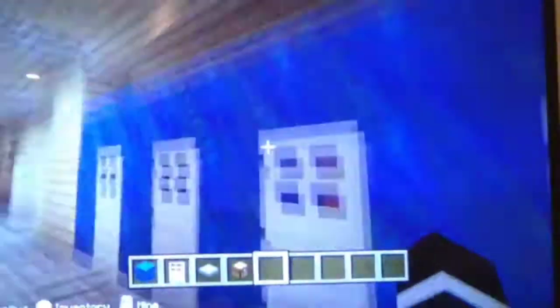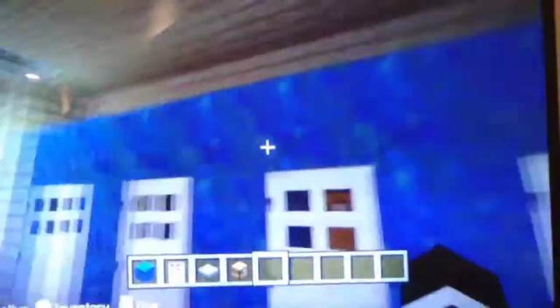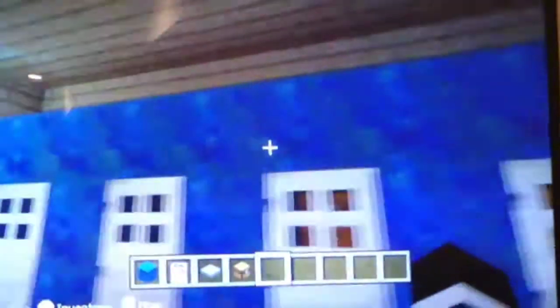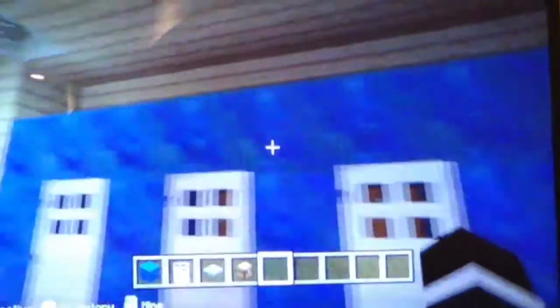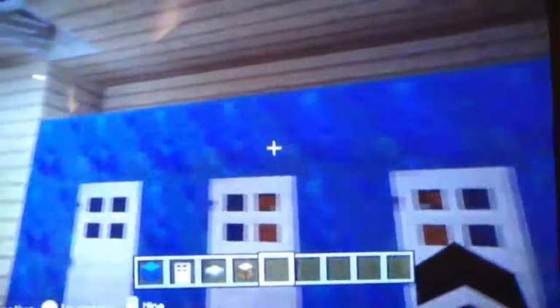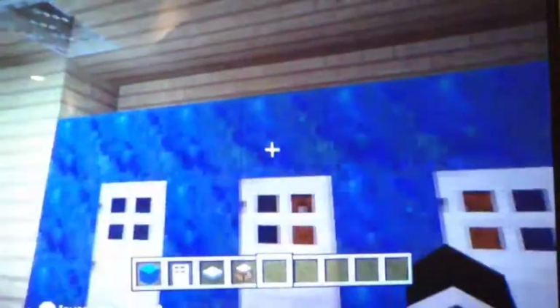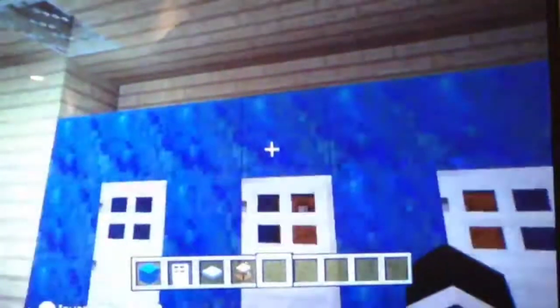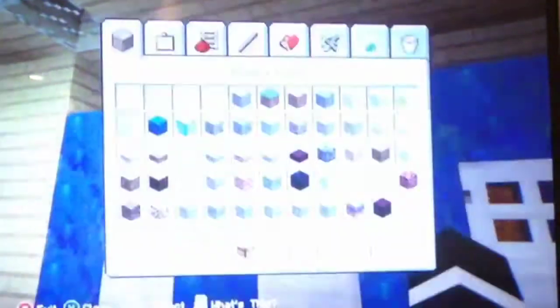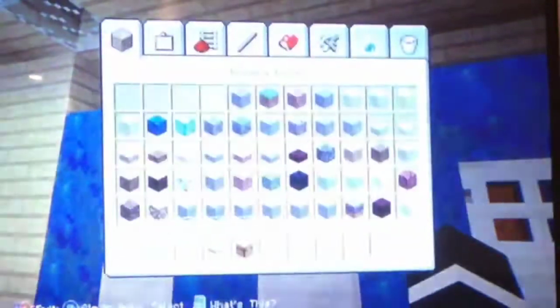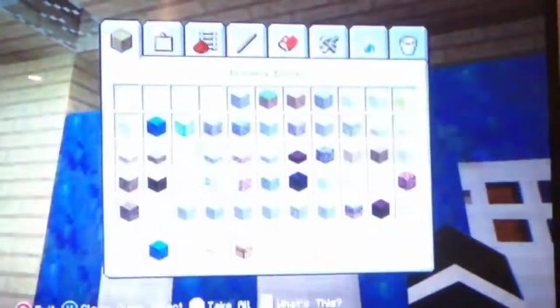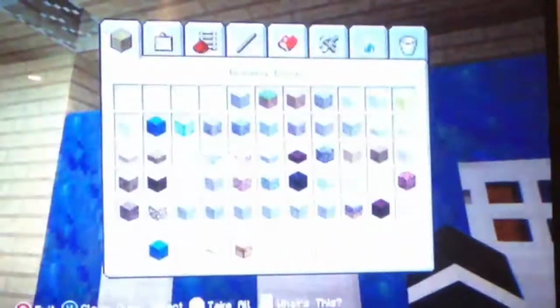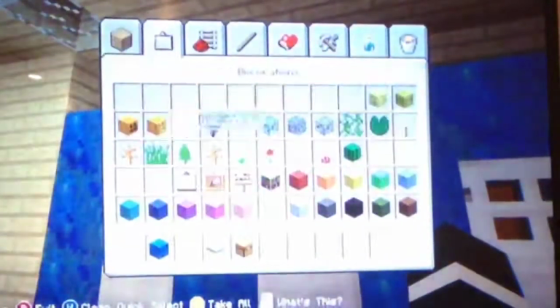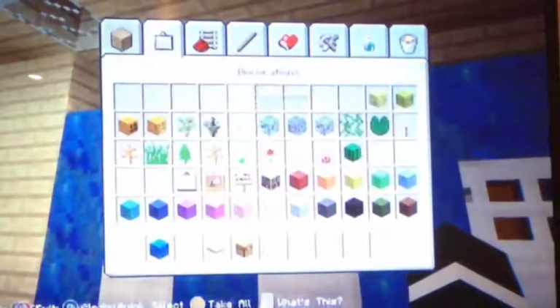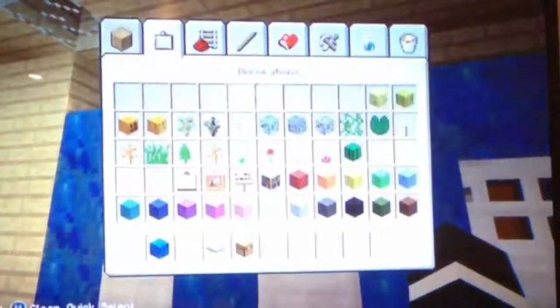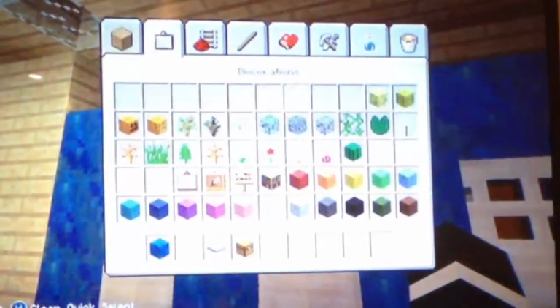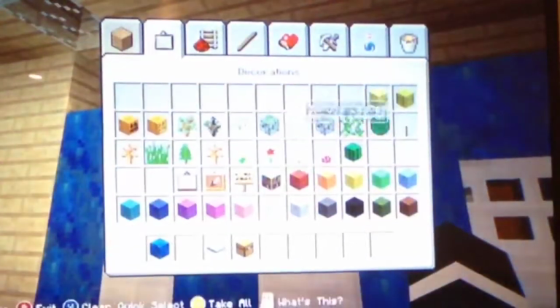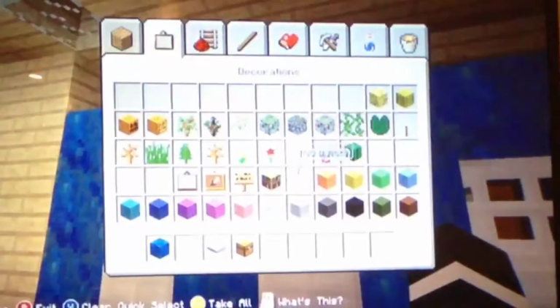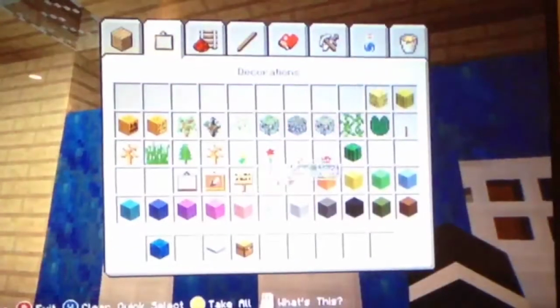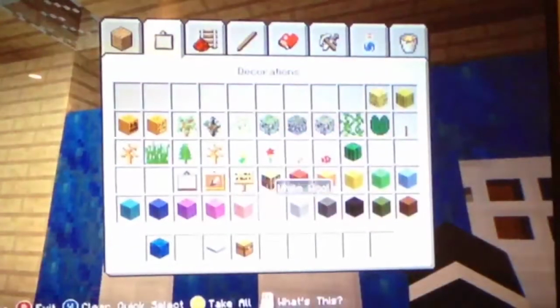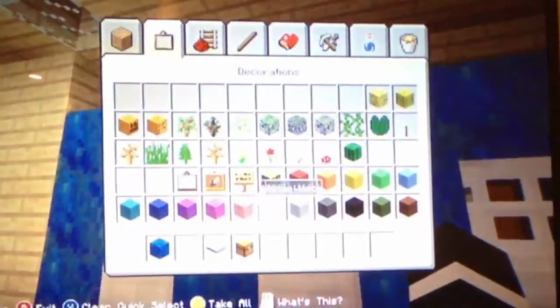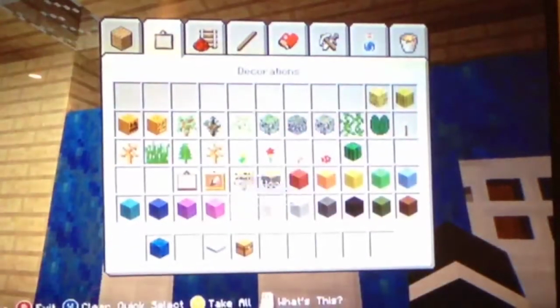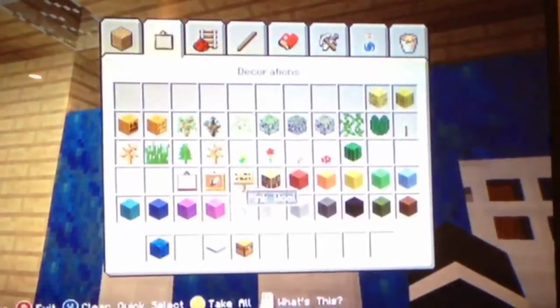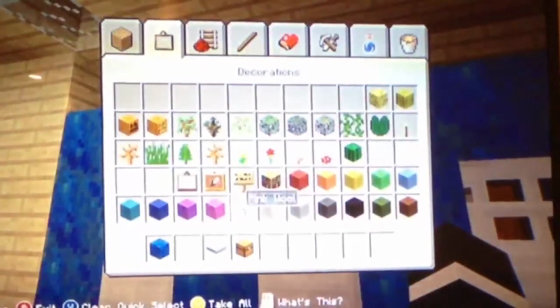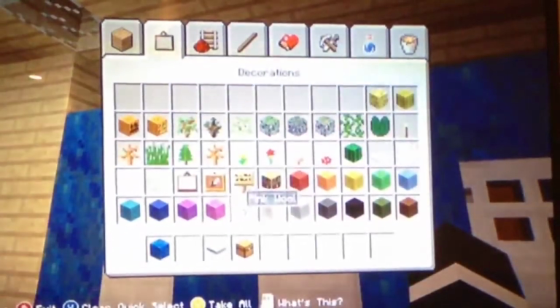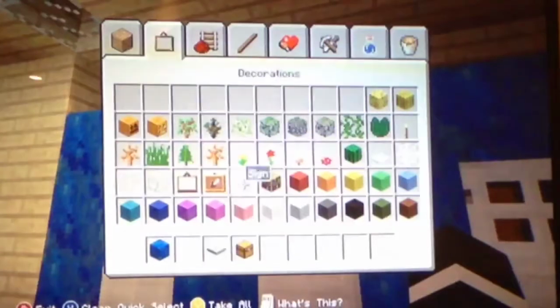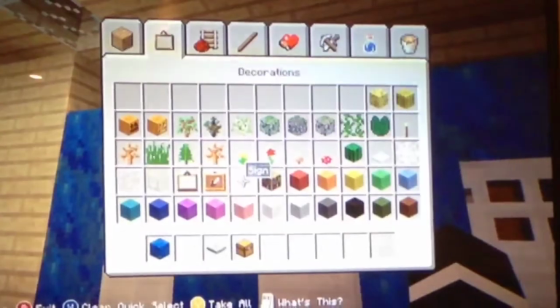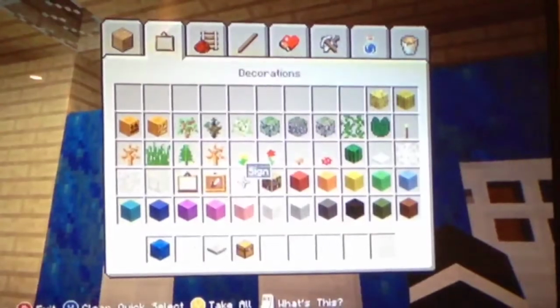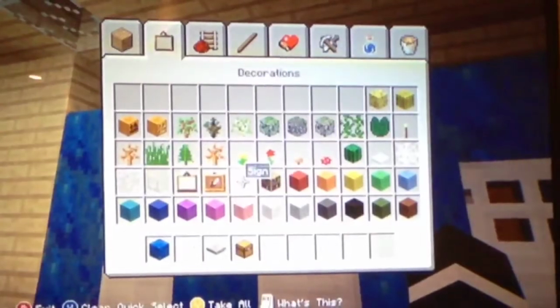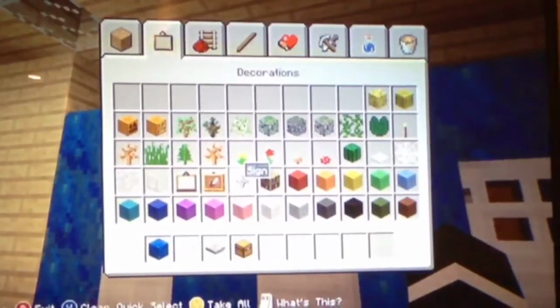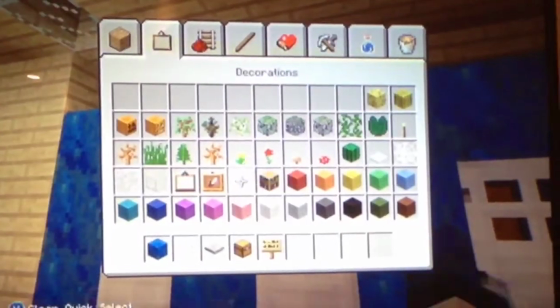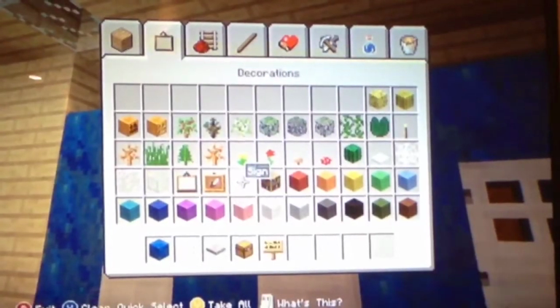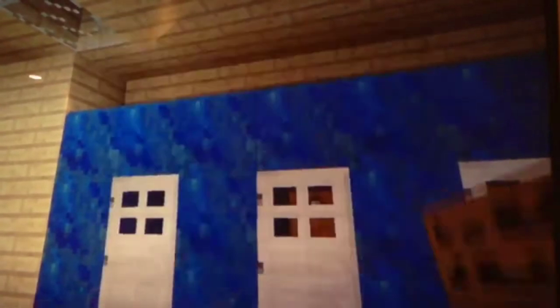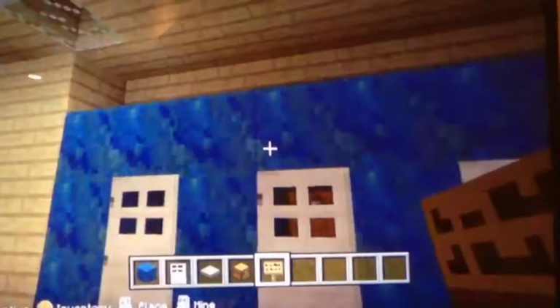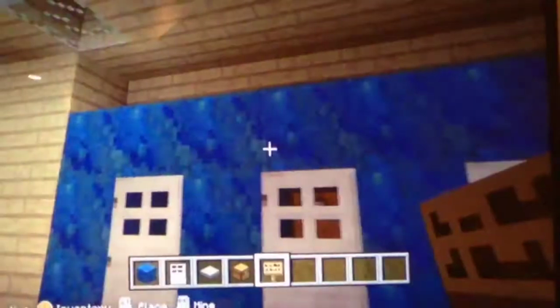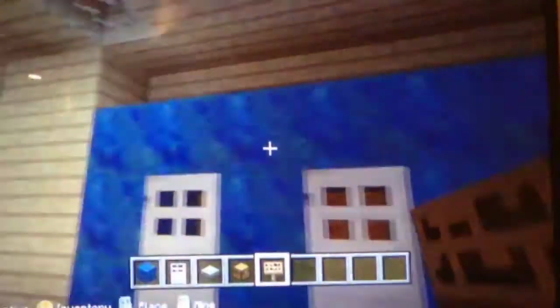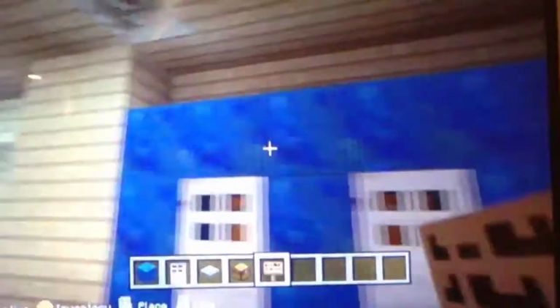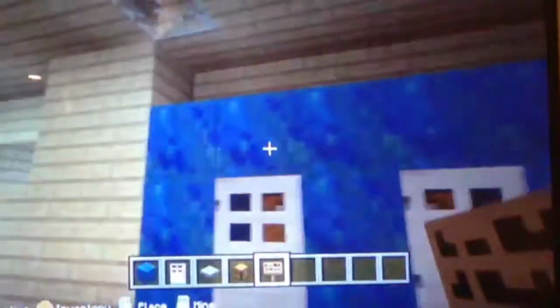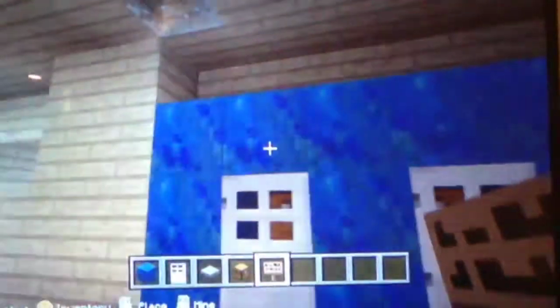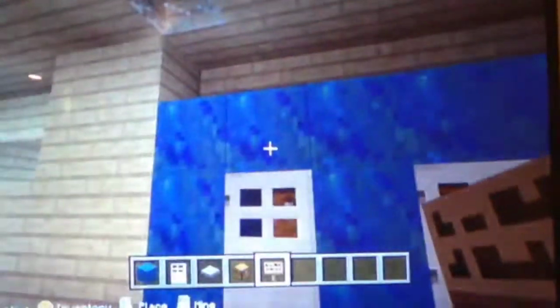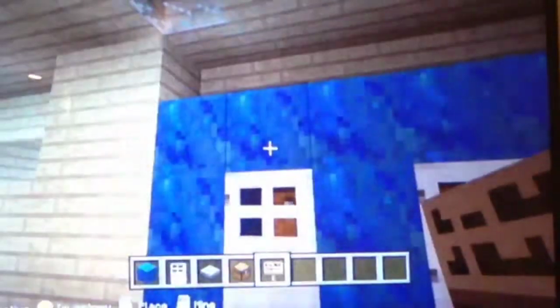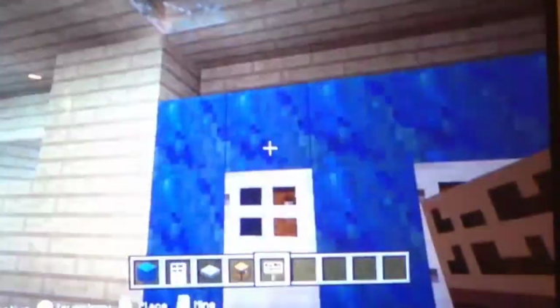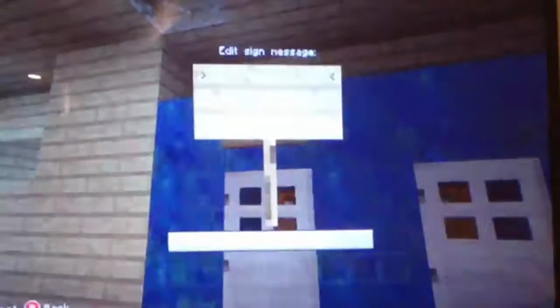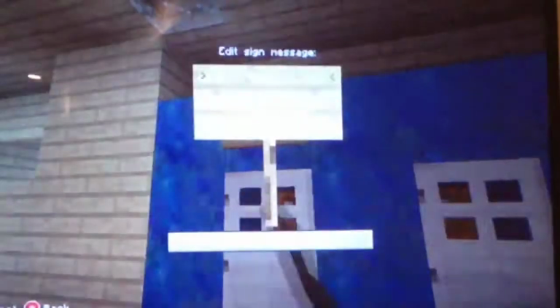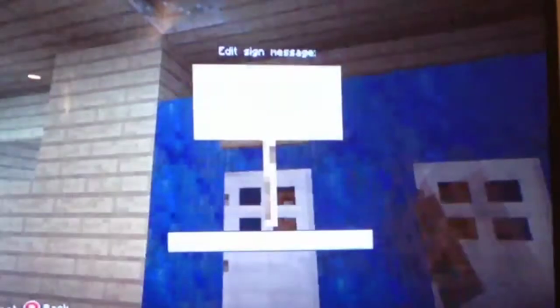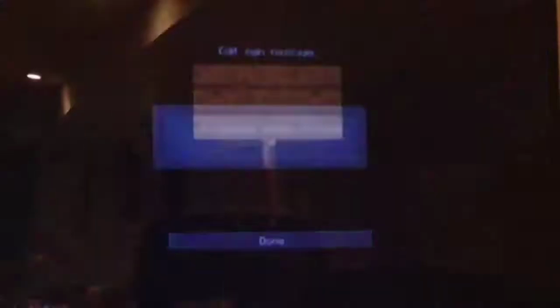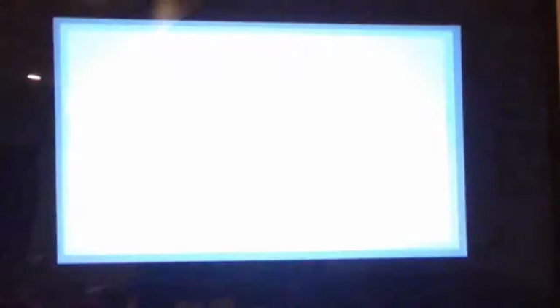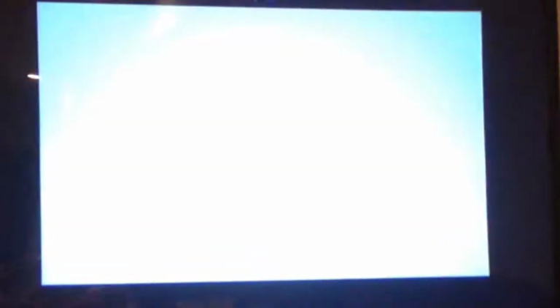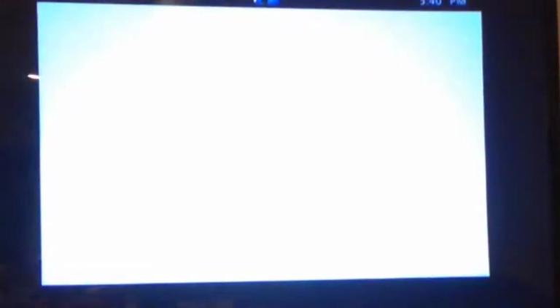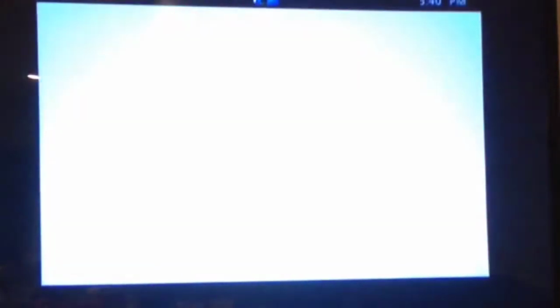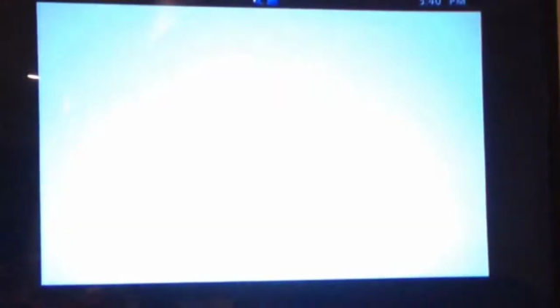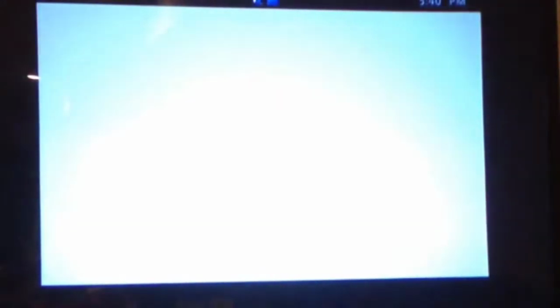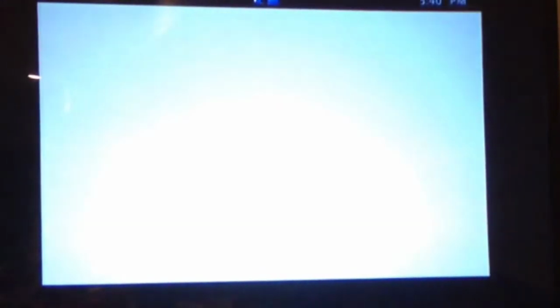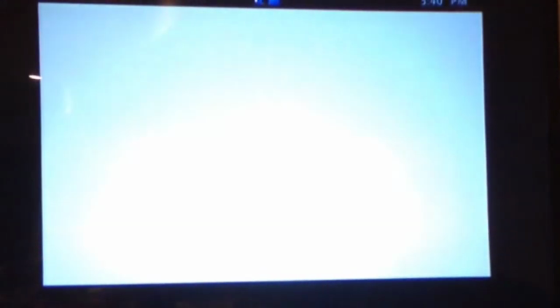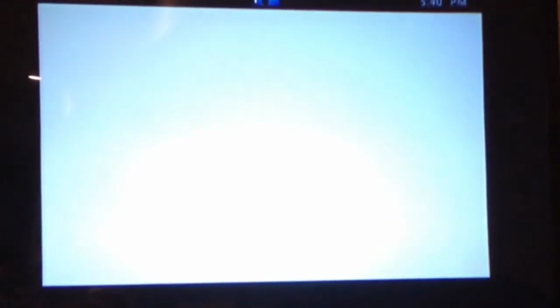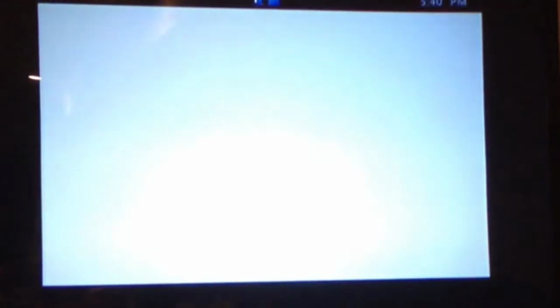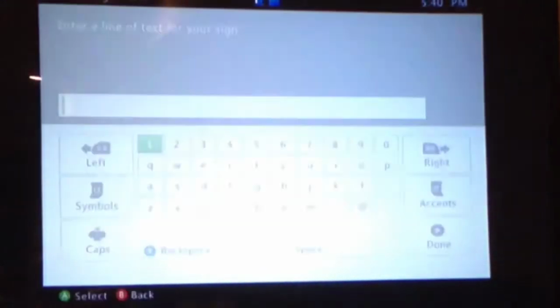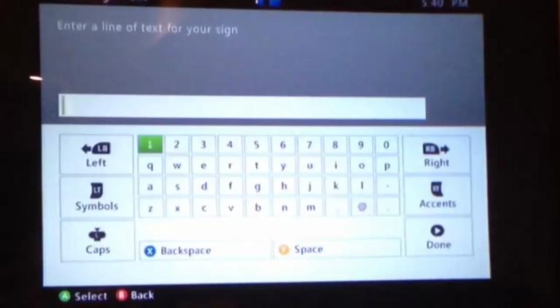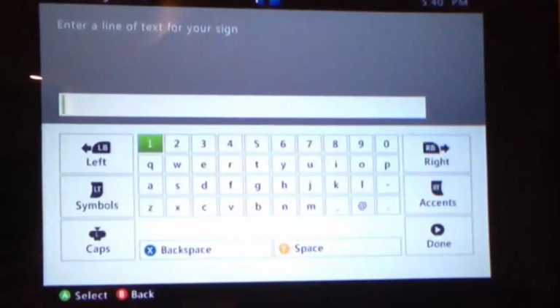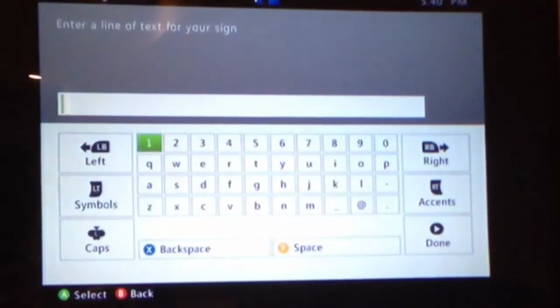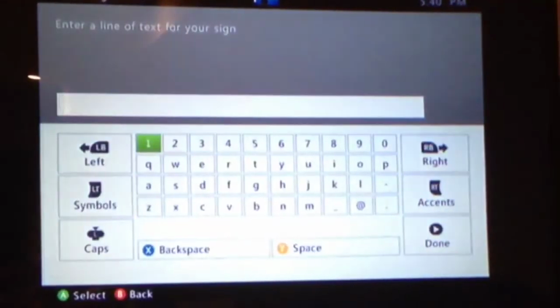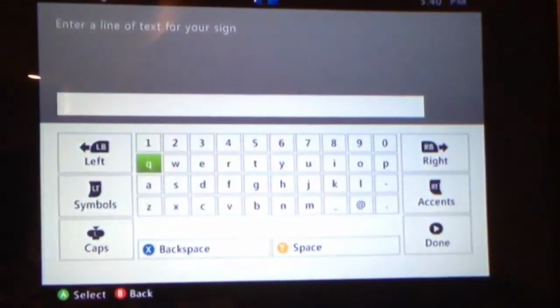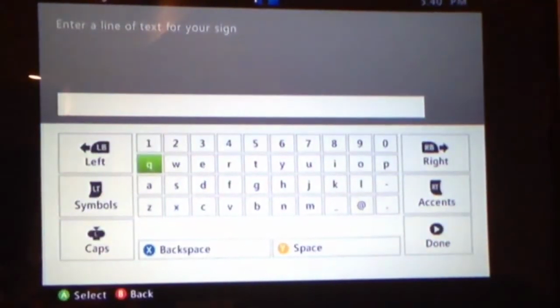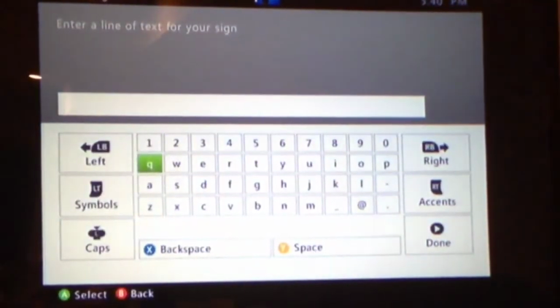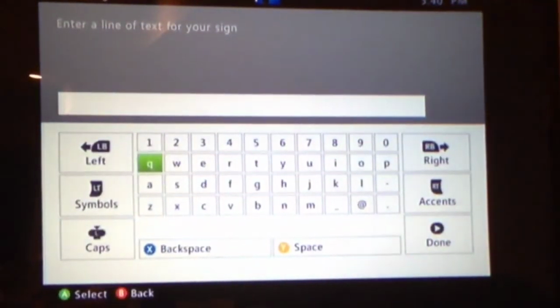You can also use — it's completely optional — a sign, and put above it the locker number or something like that.